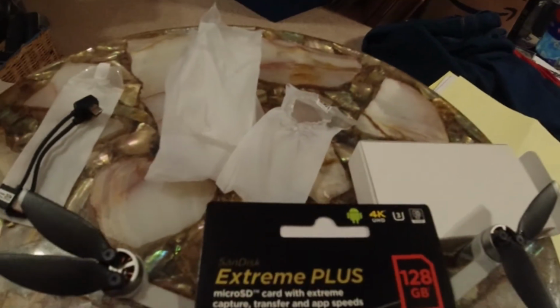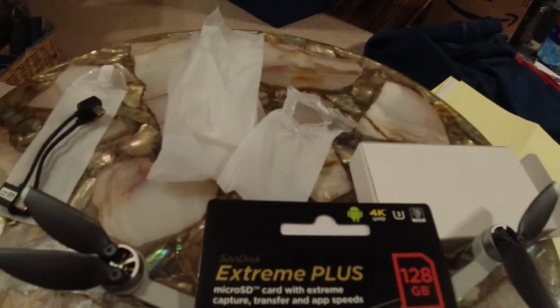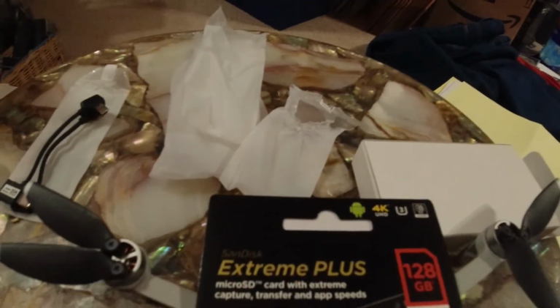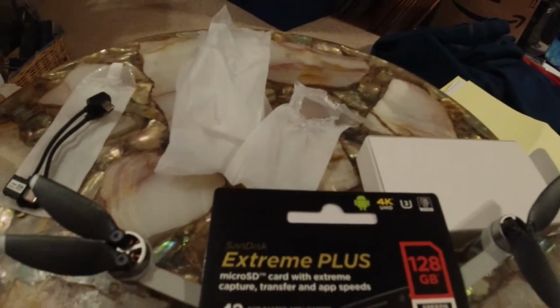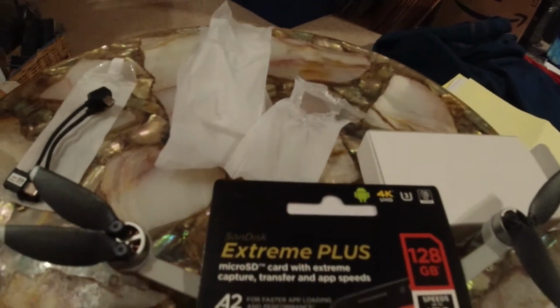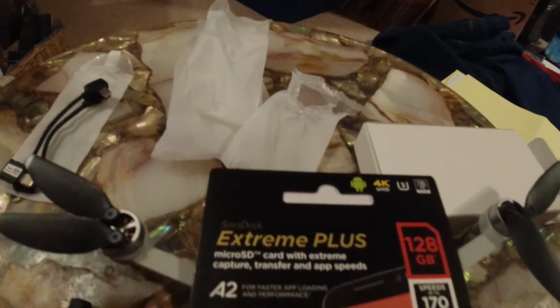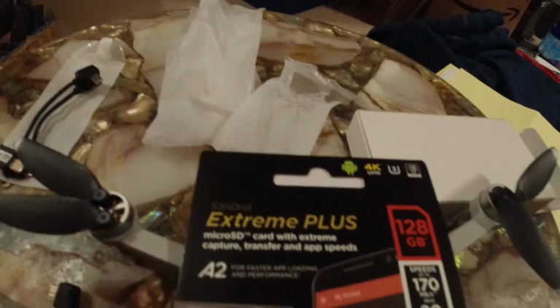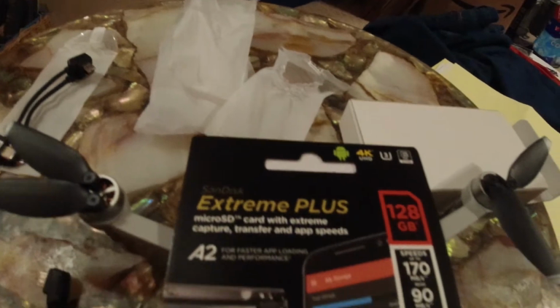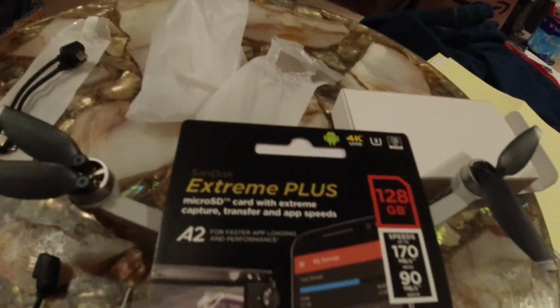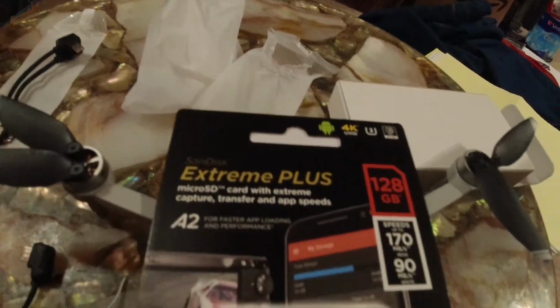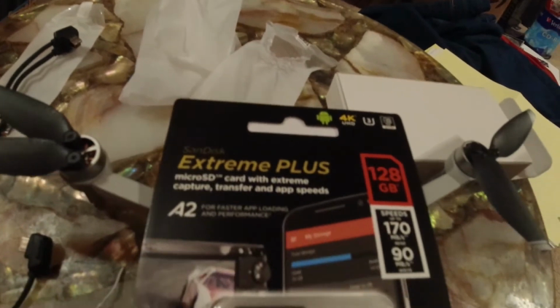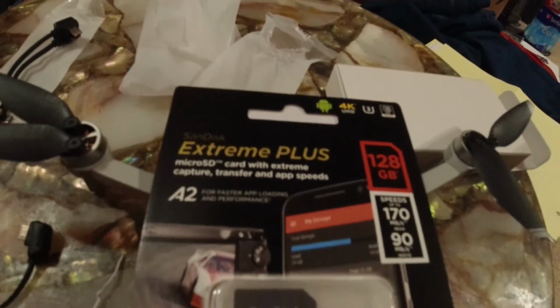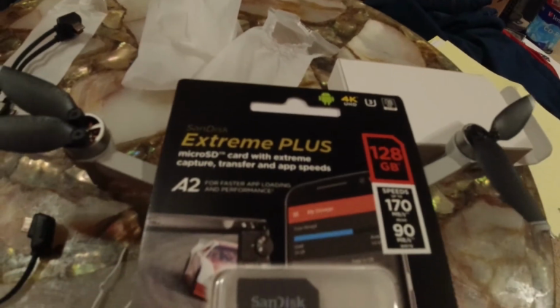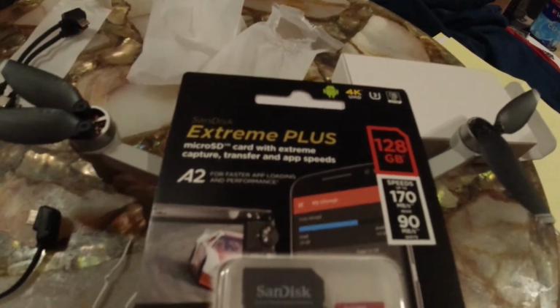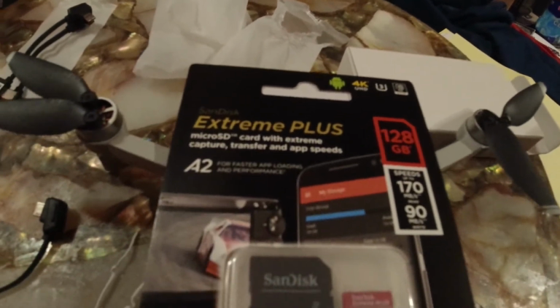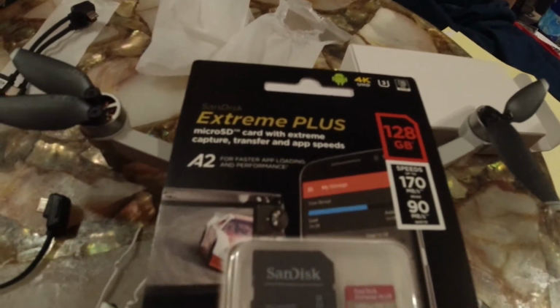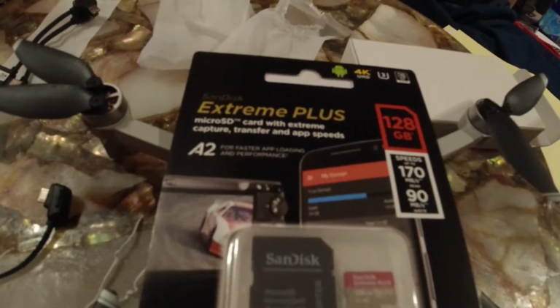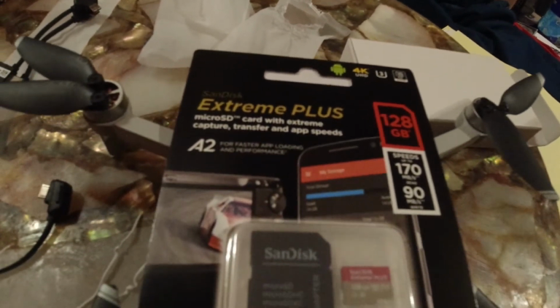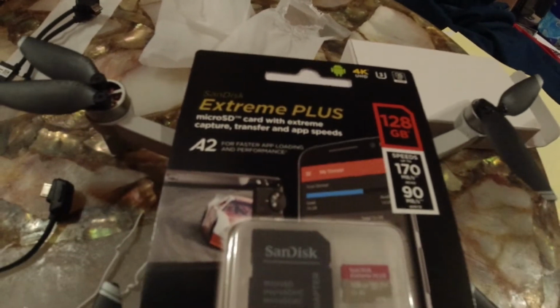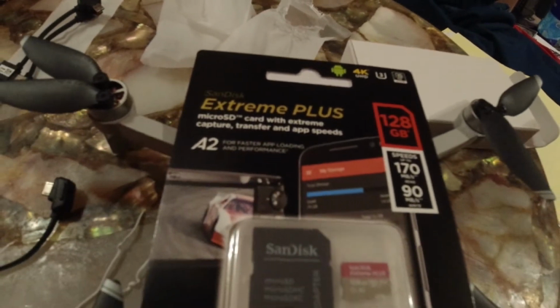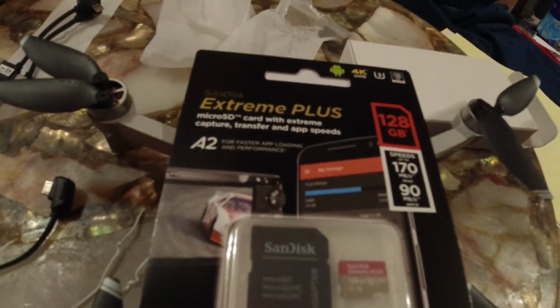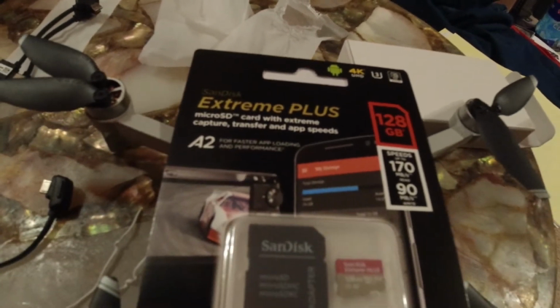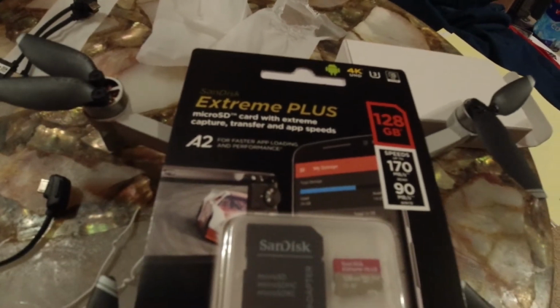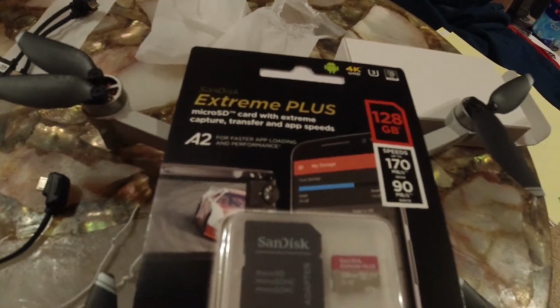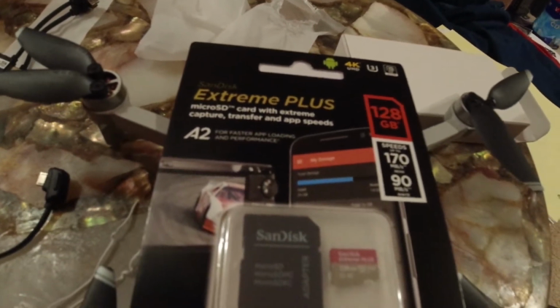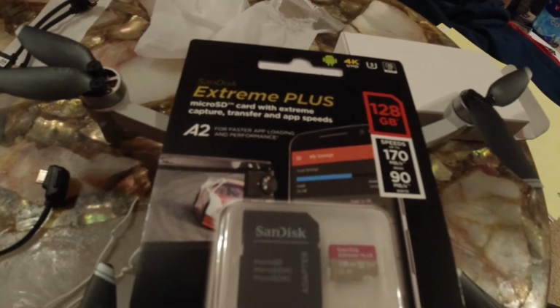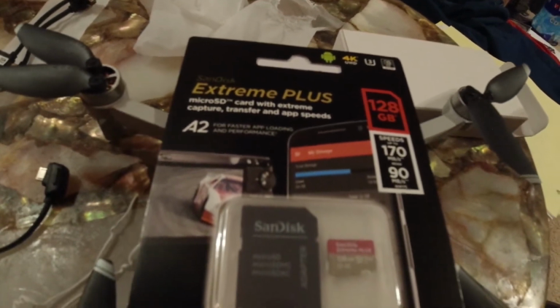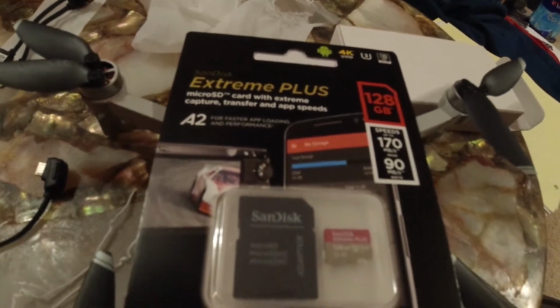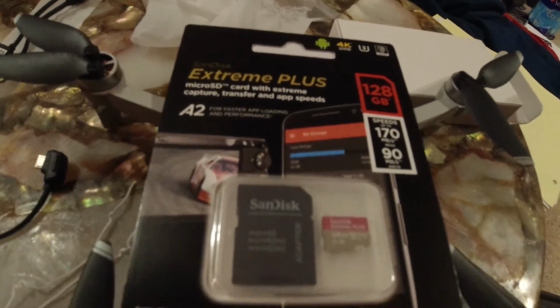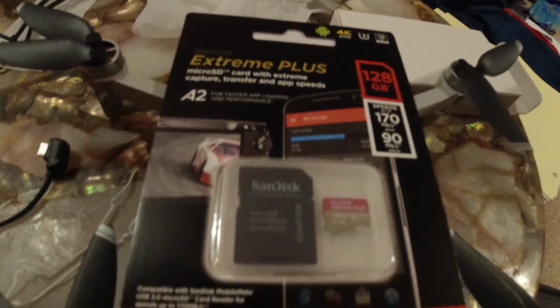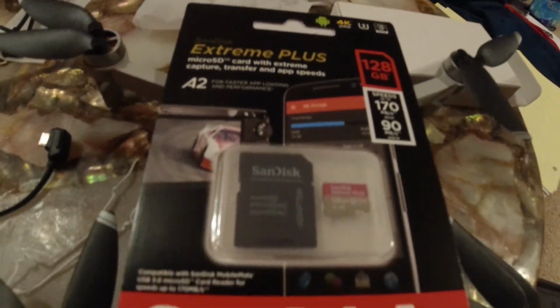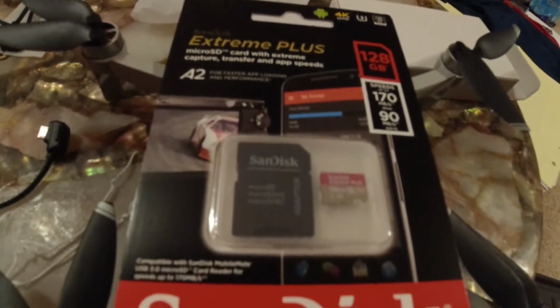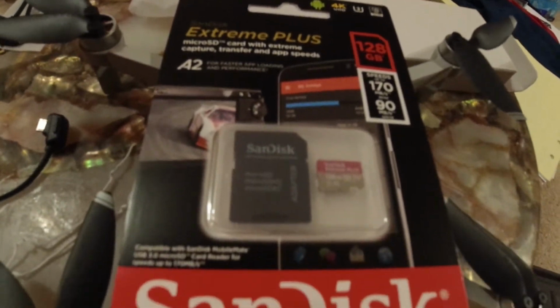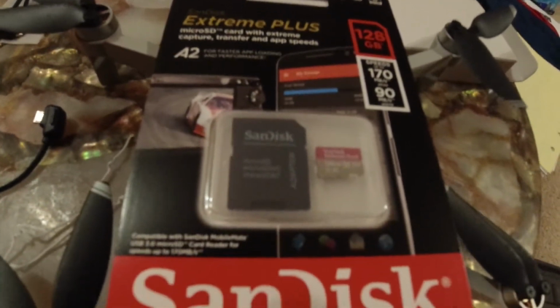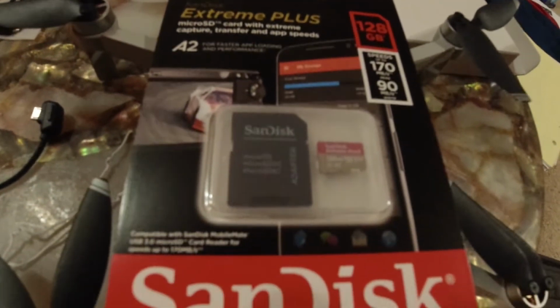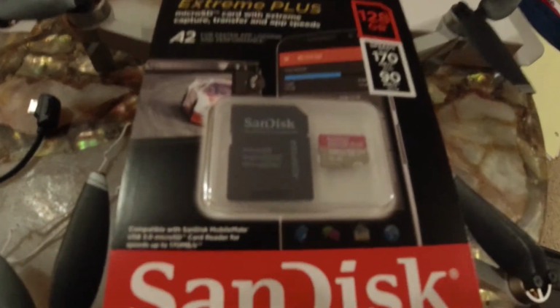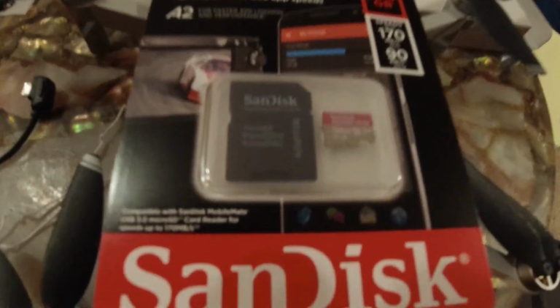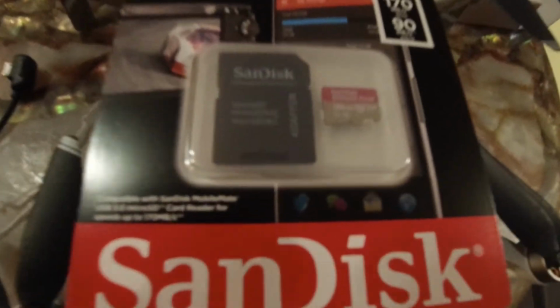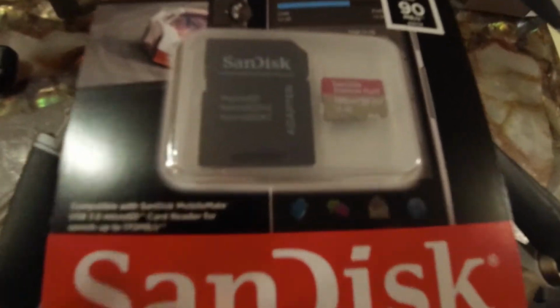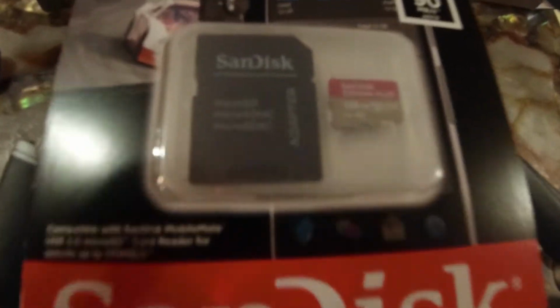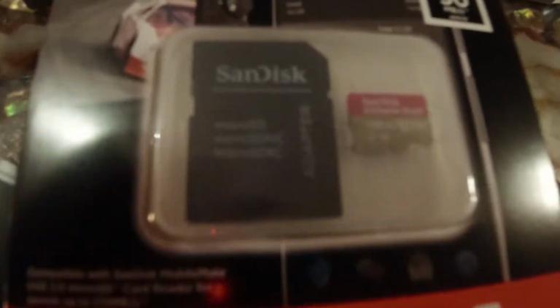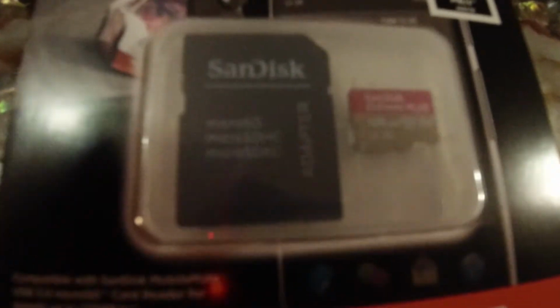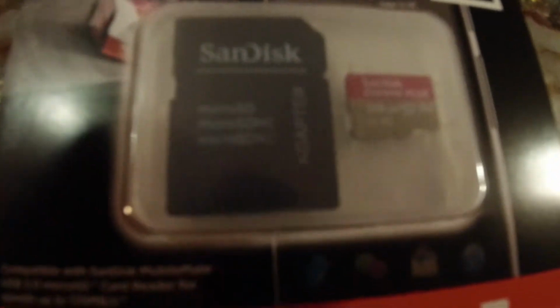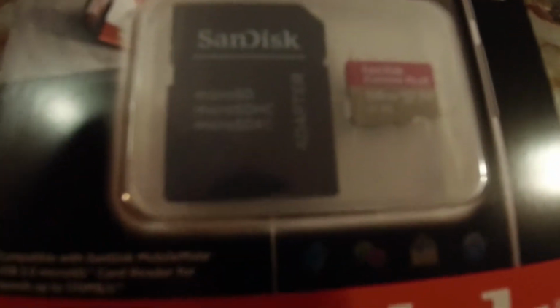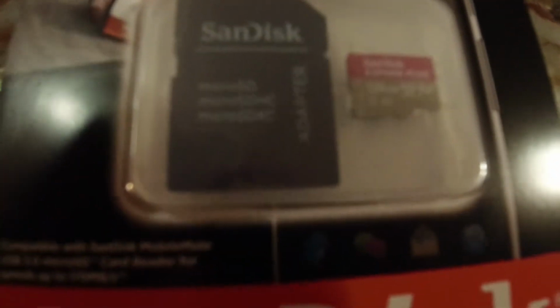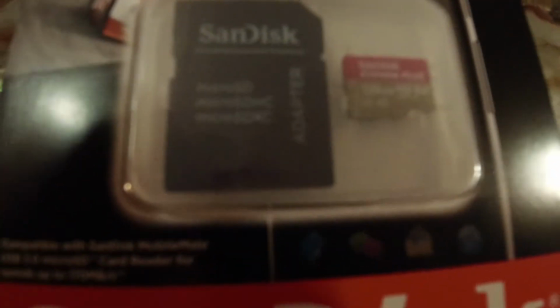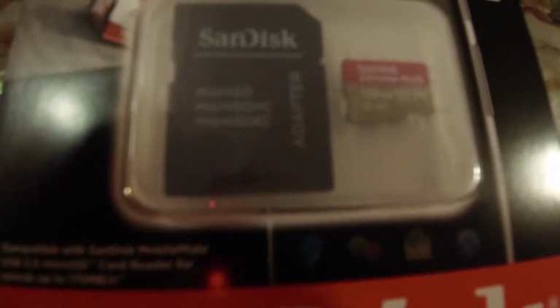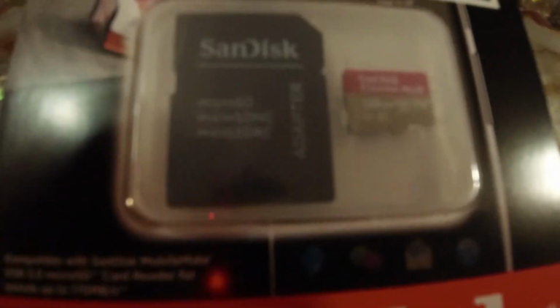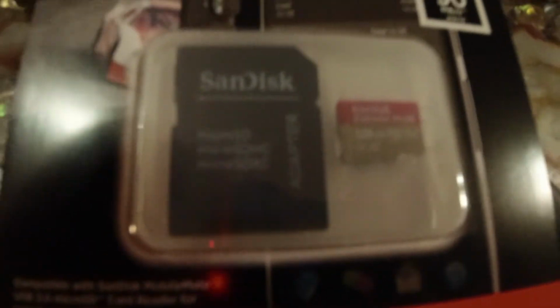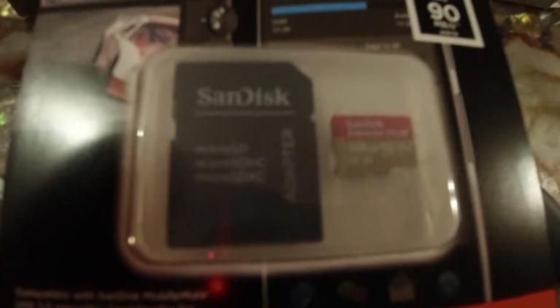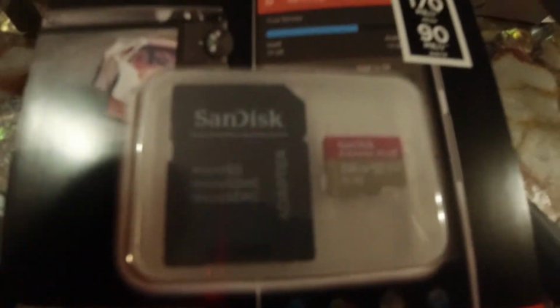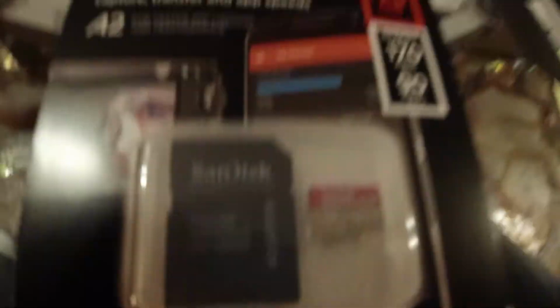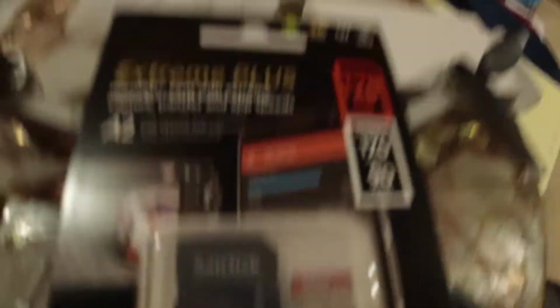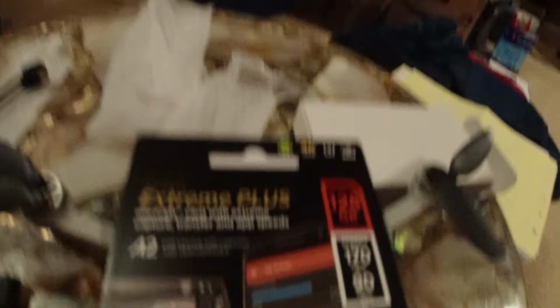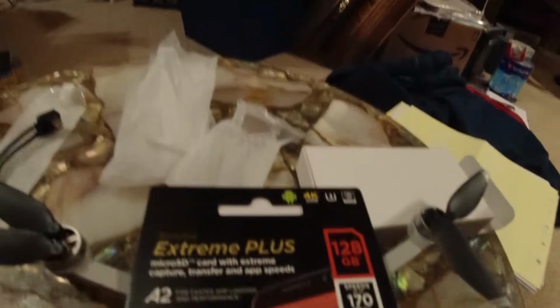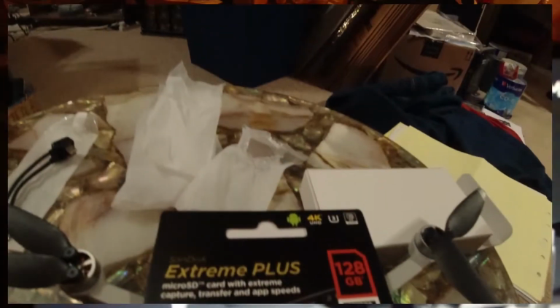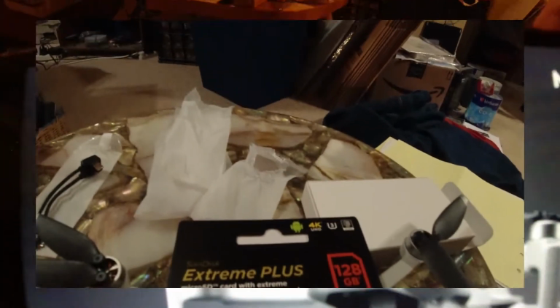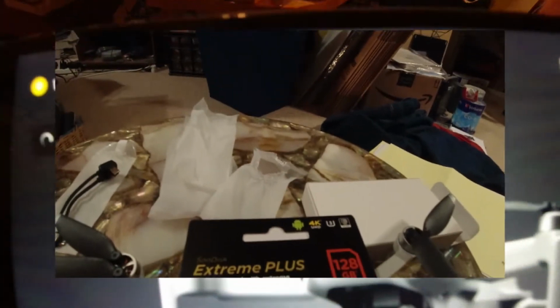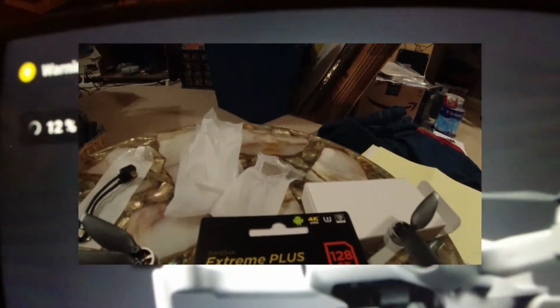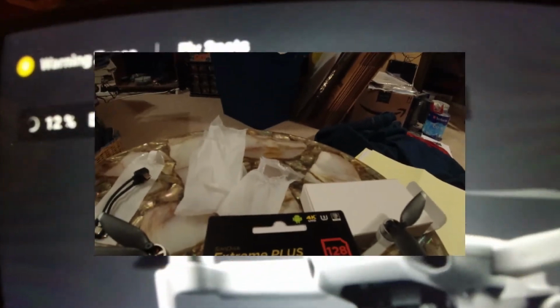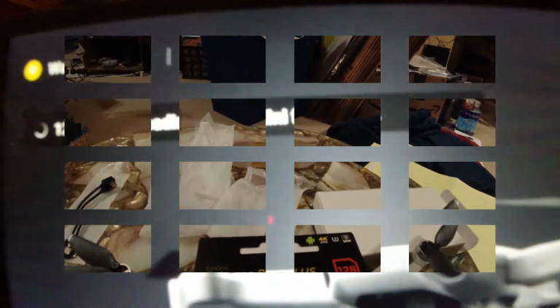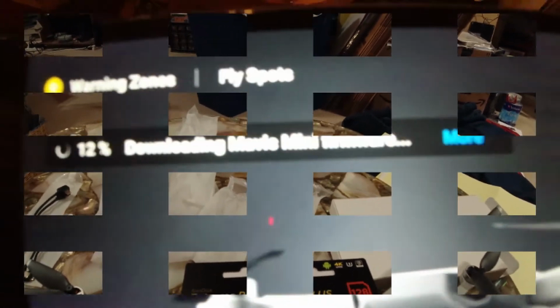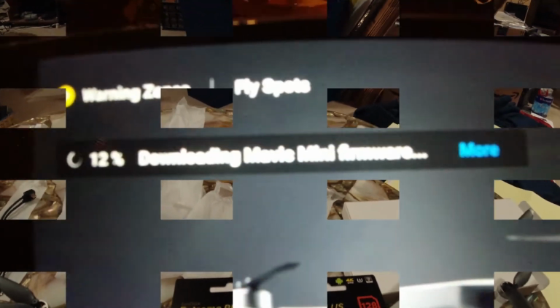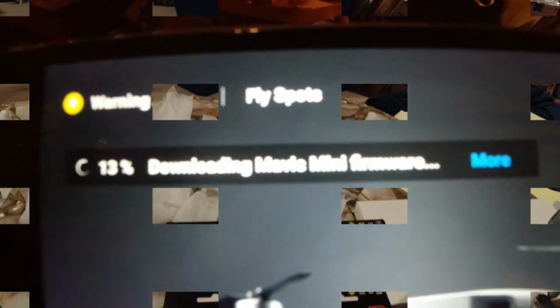The SanDisk Extreme Plus is a great card to use with your drone. You won't have any problems with the video.